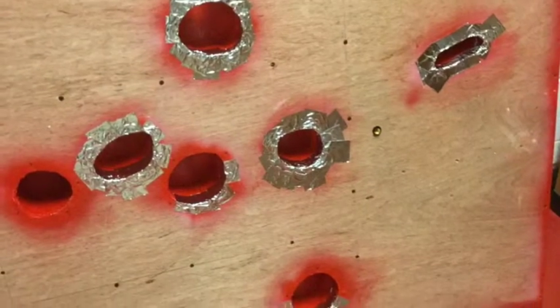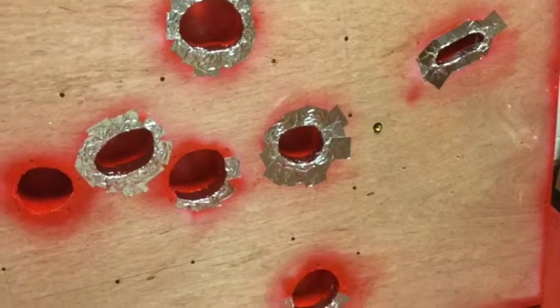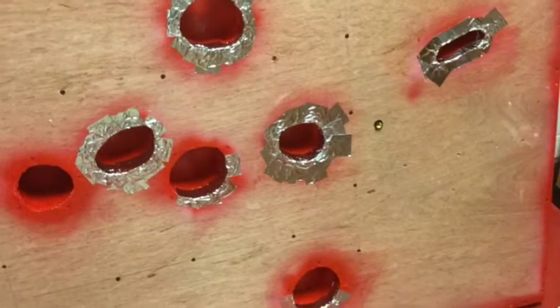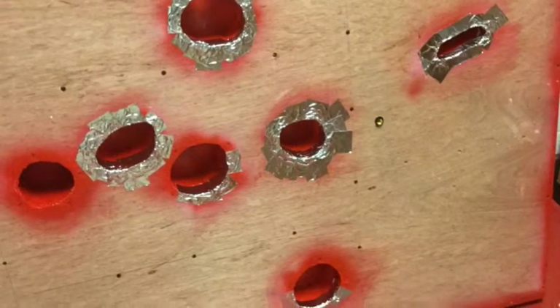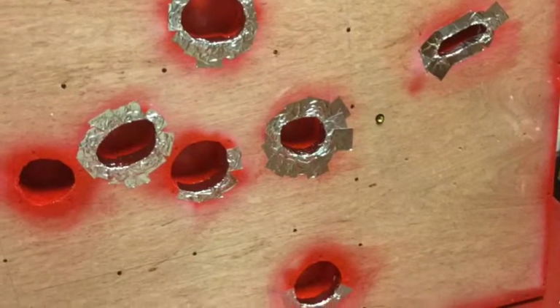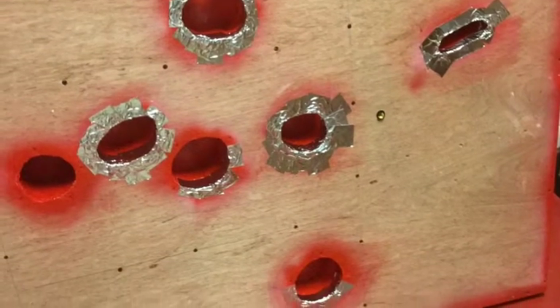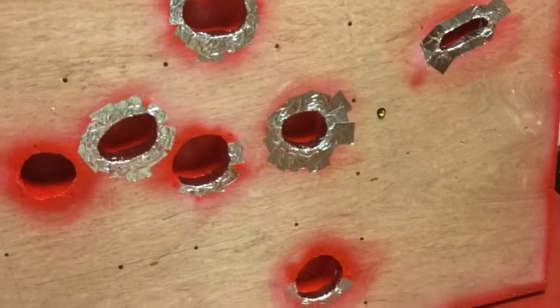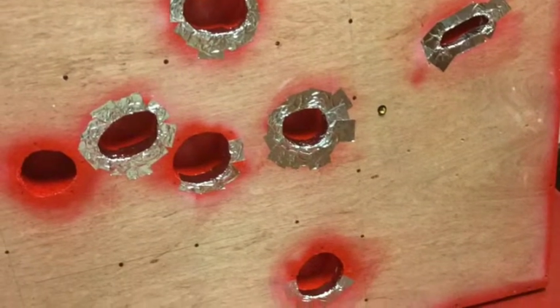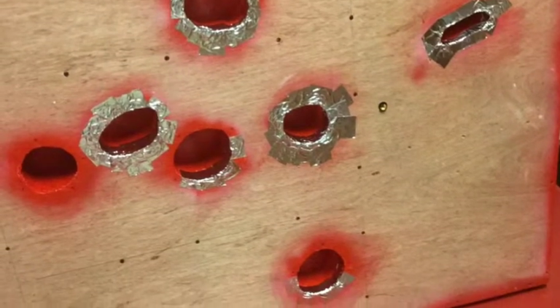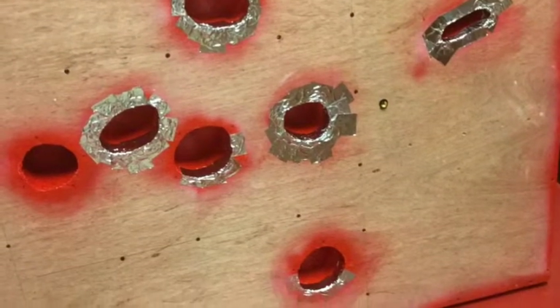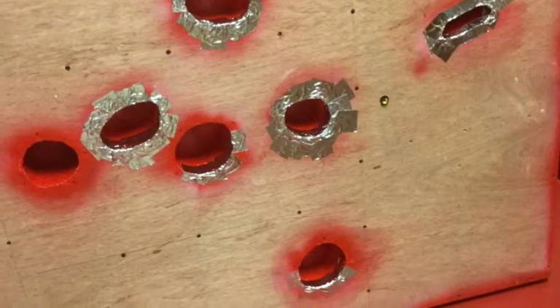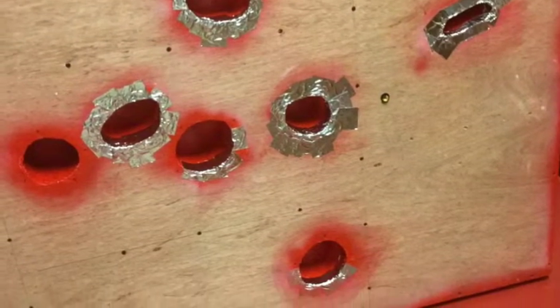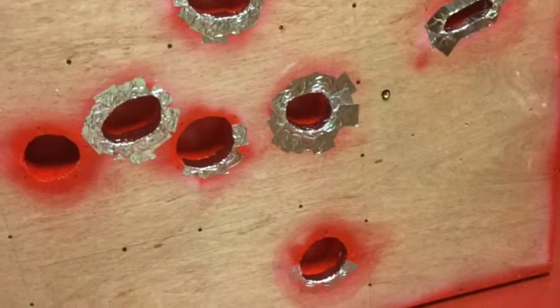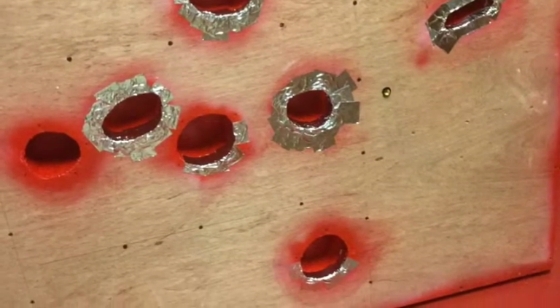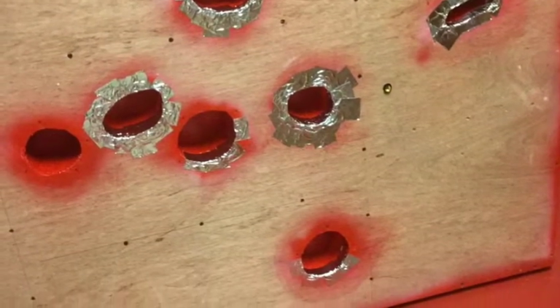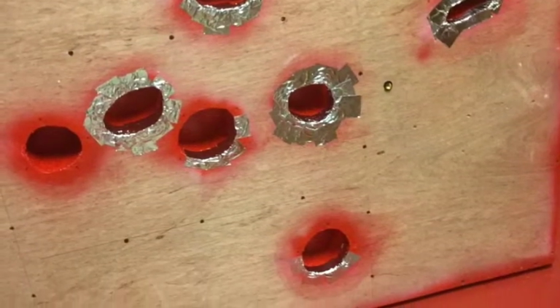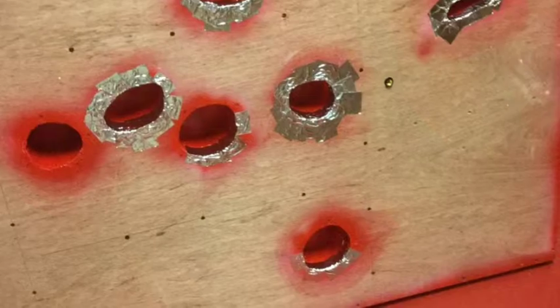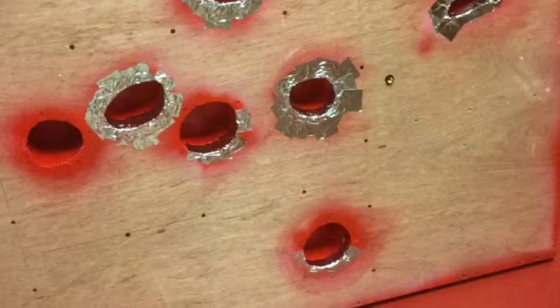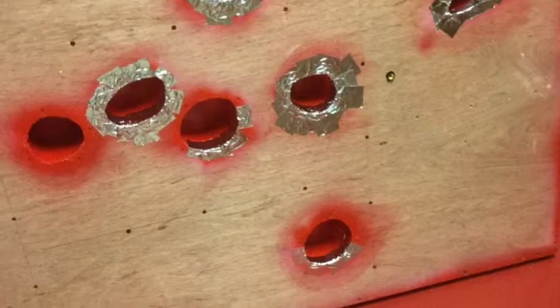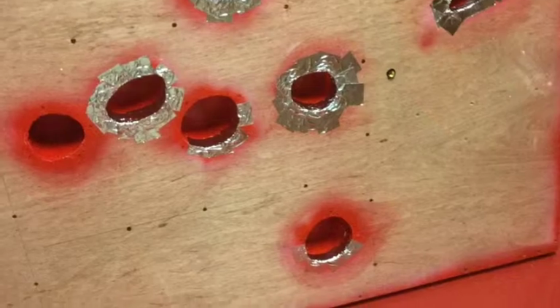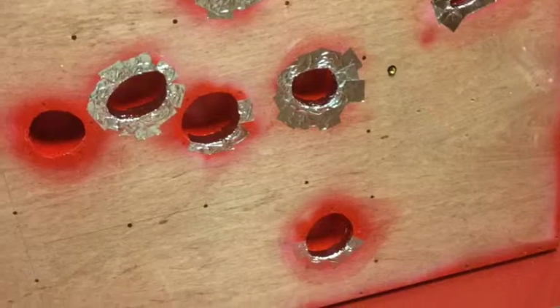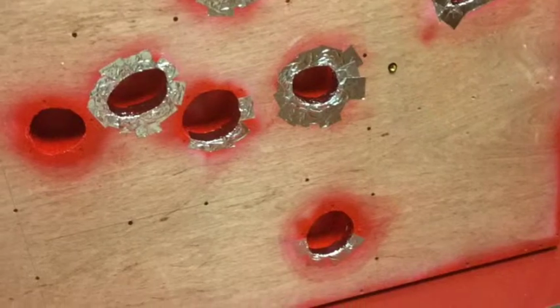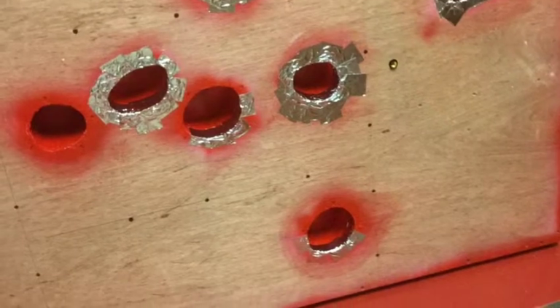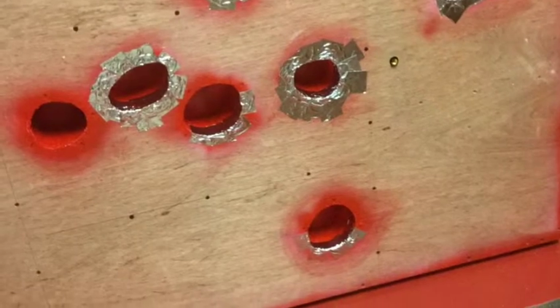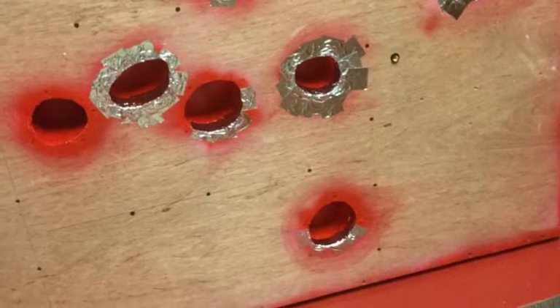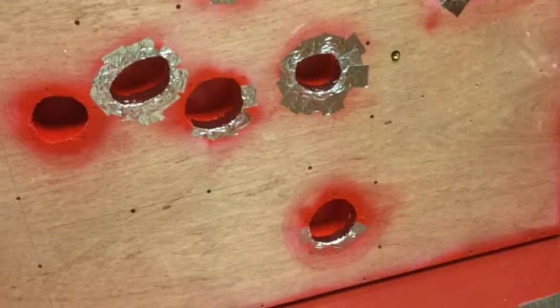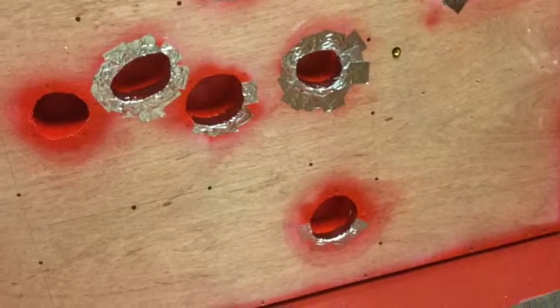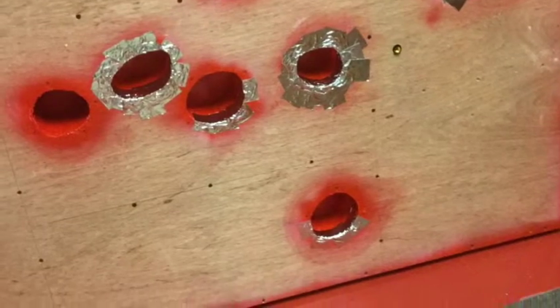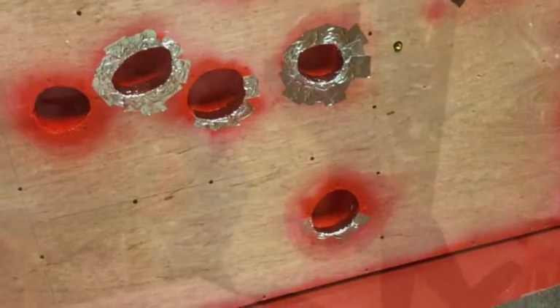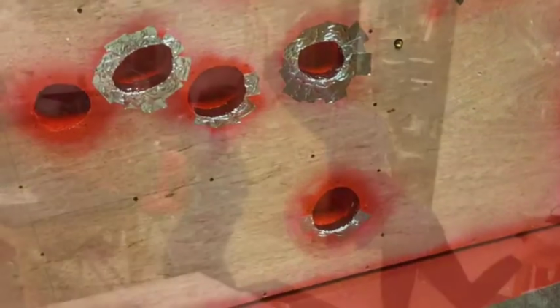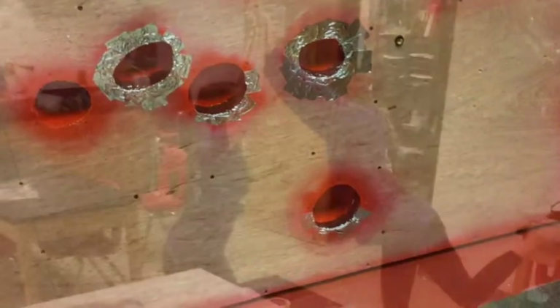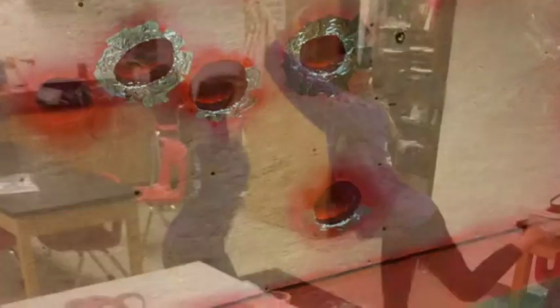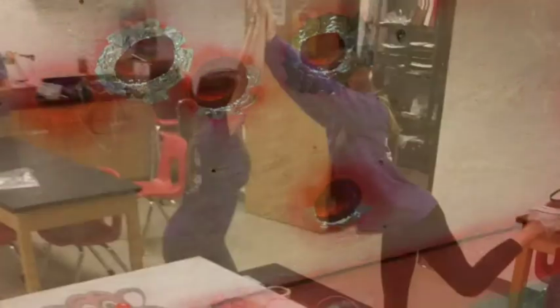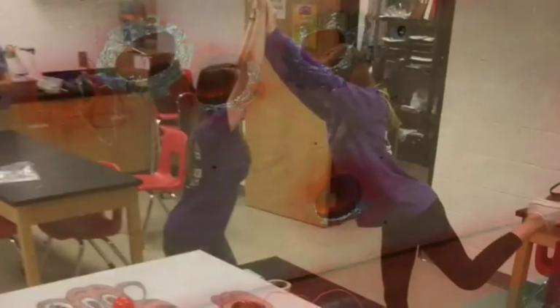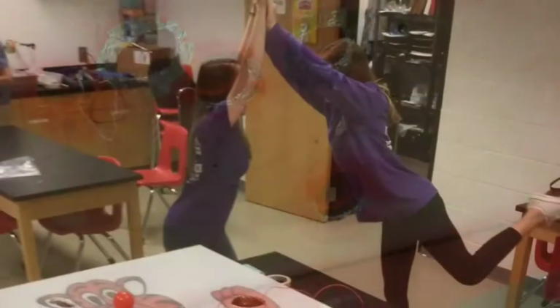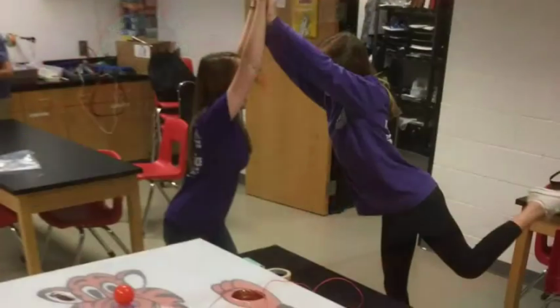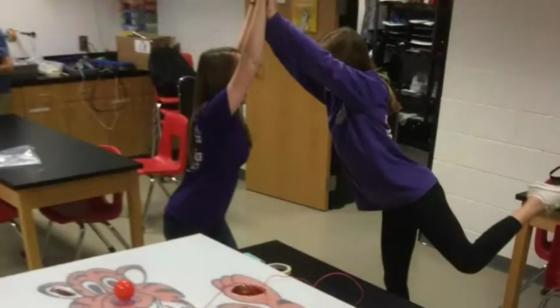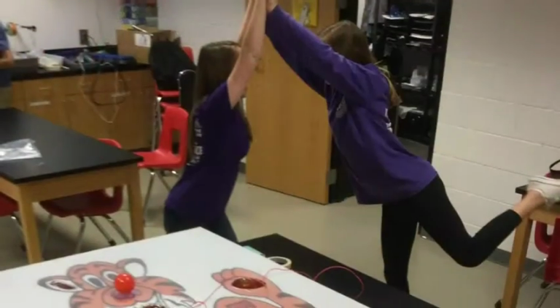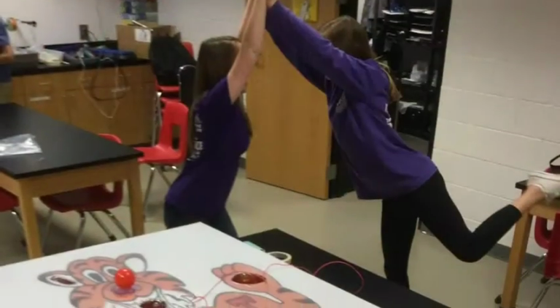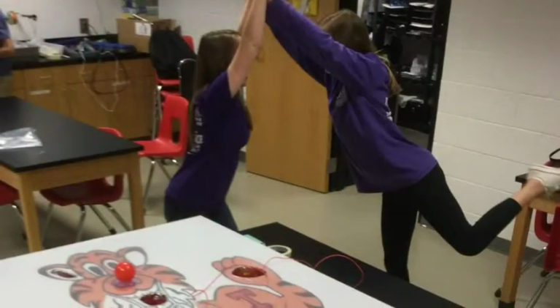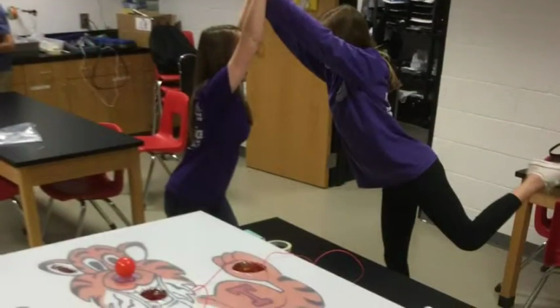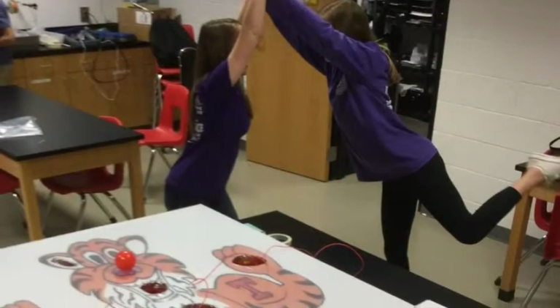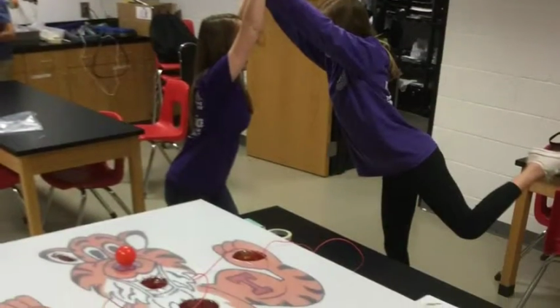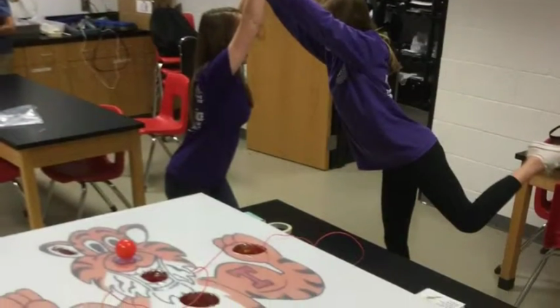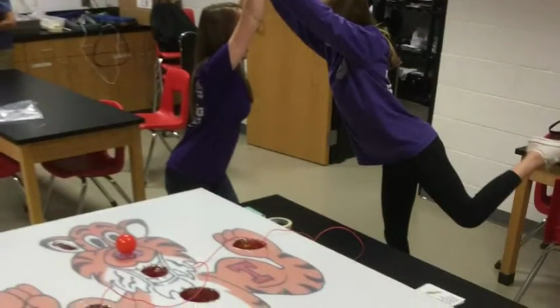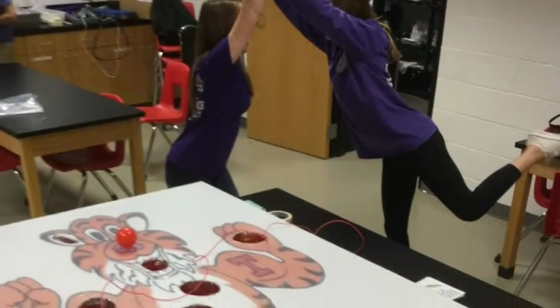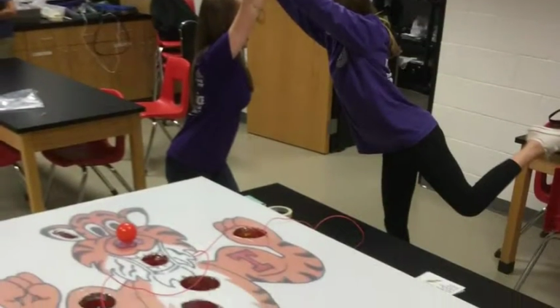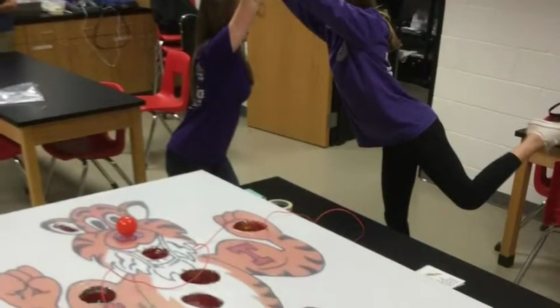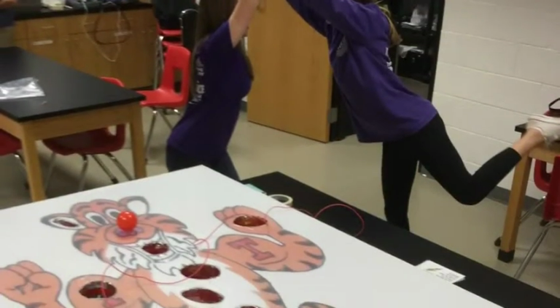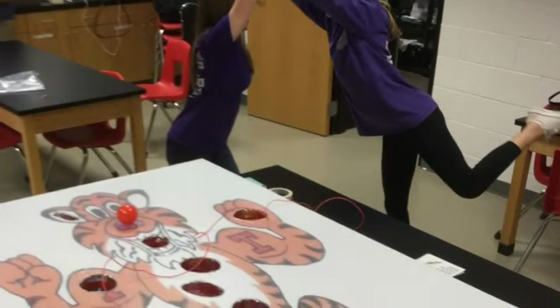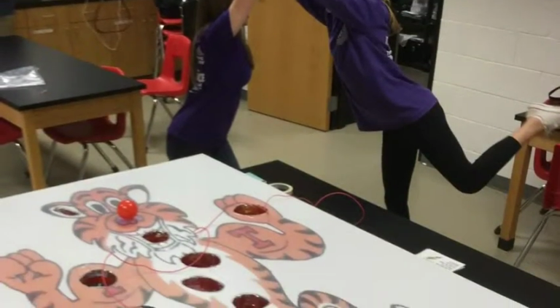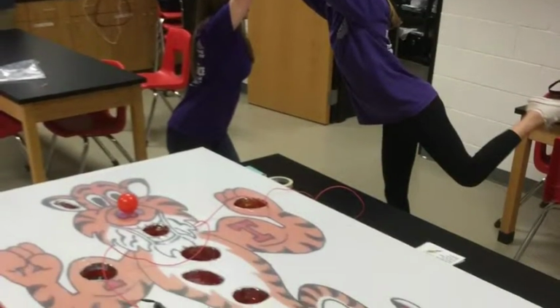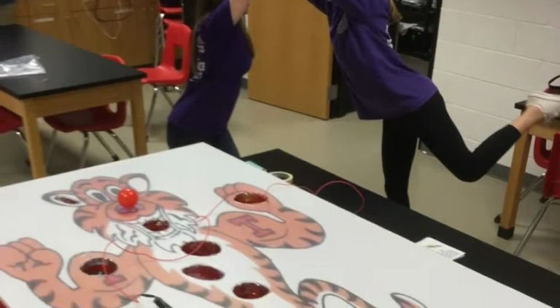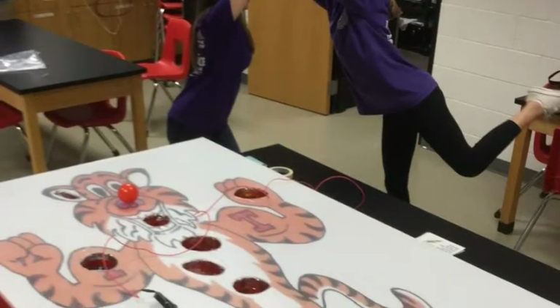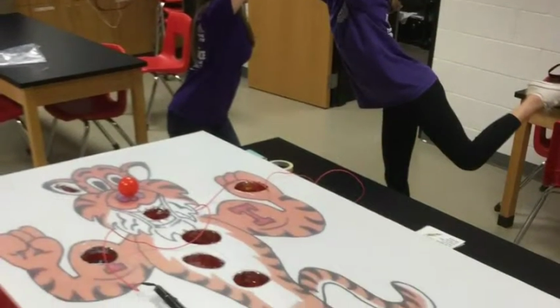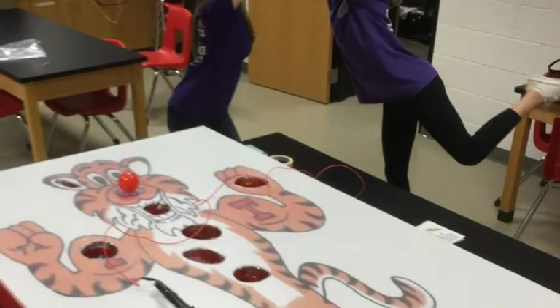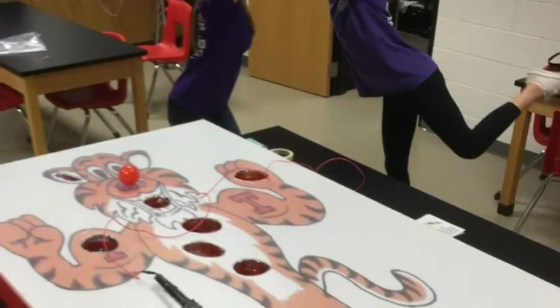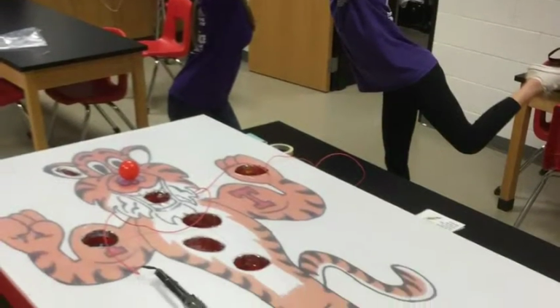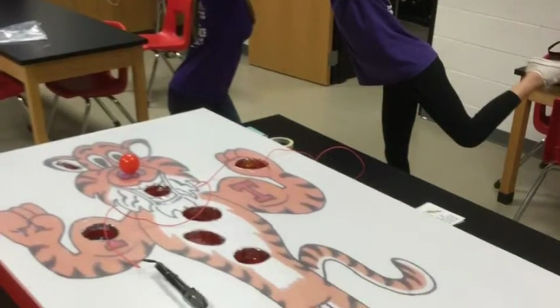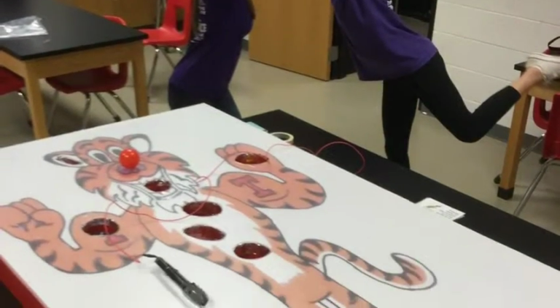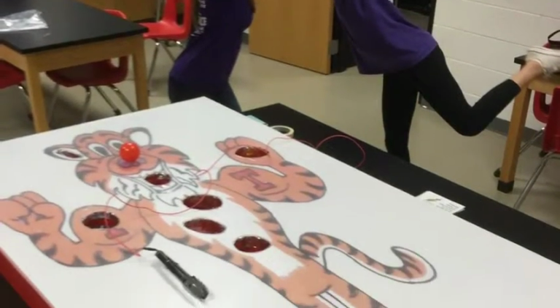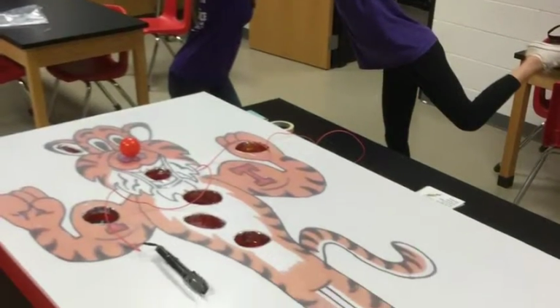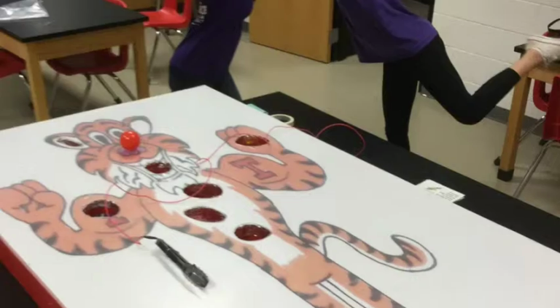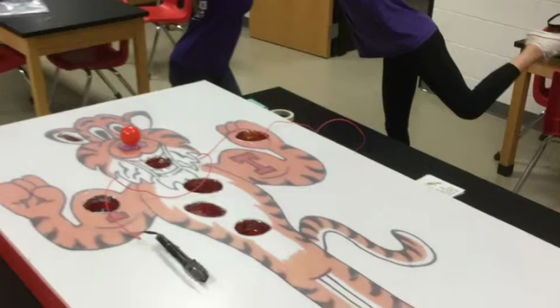After that, we covered all the holes with metal conductive tape. We put the tiger on wood and a piece of plexiglass over the tiger.